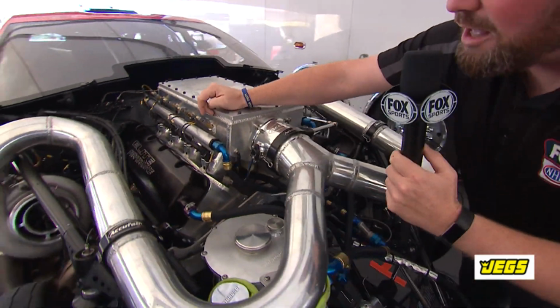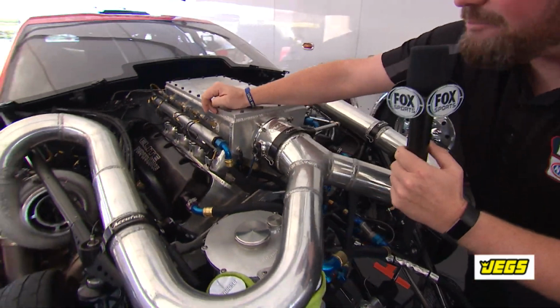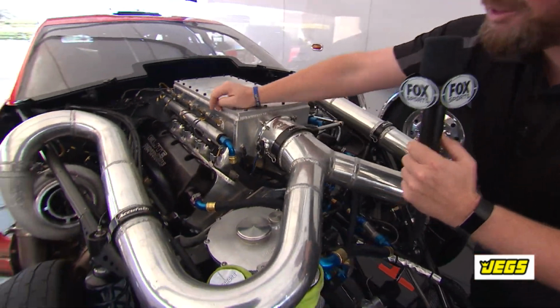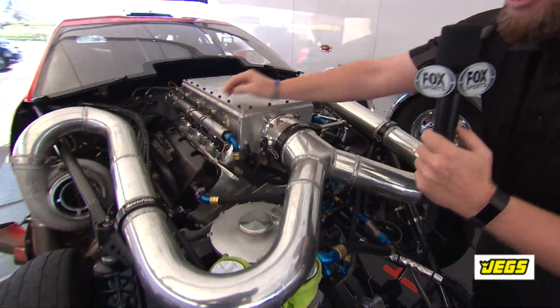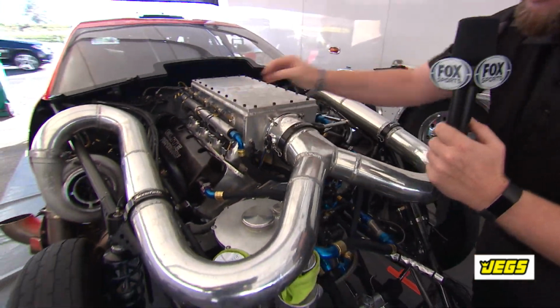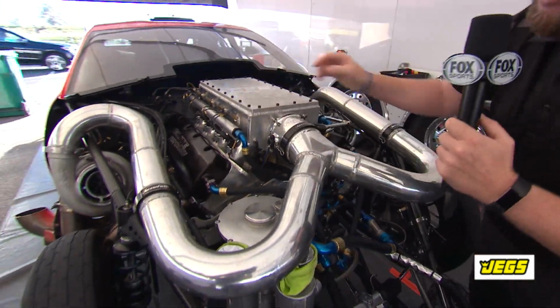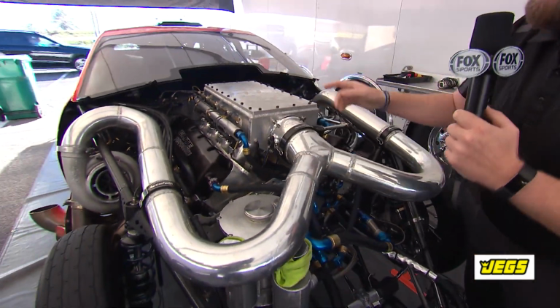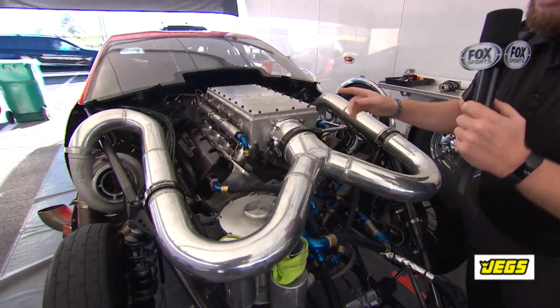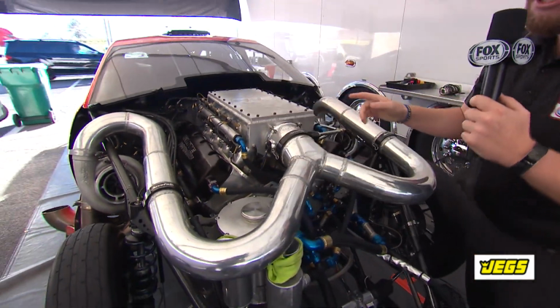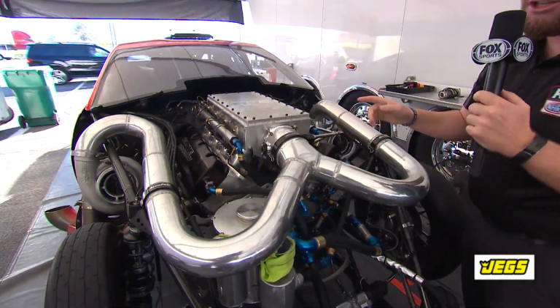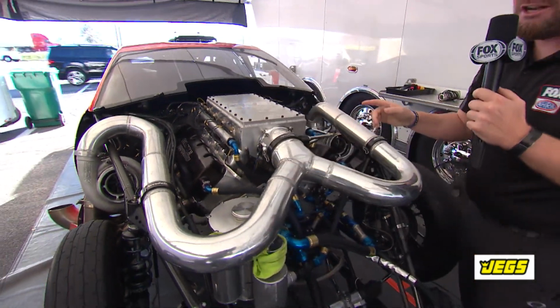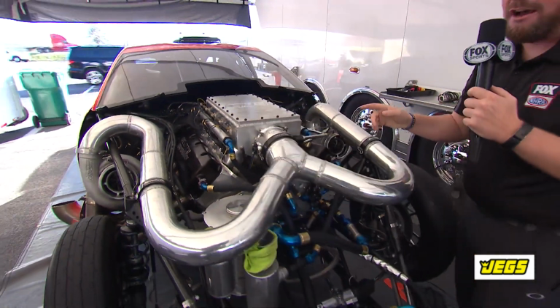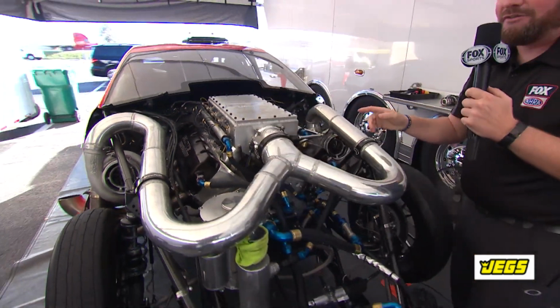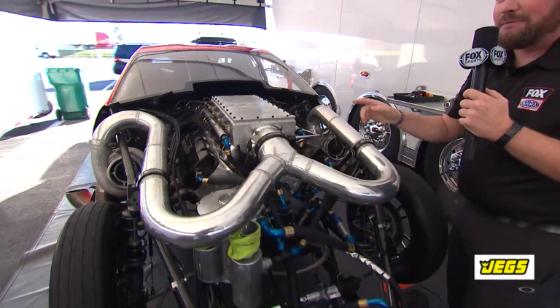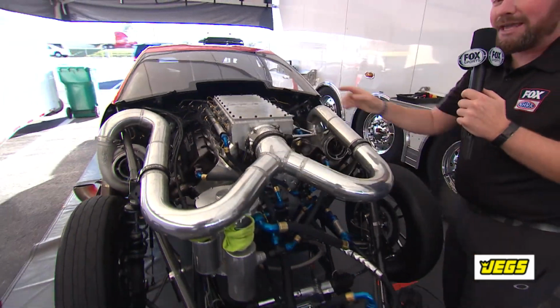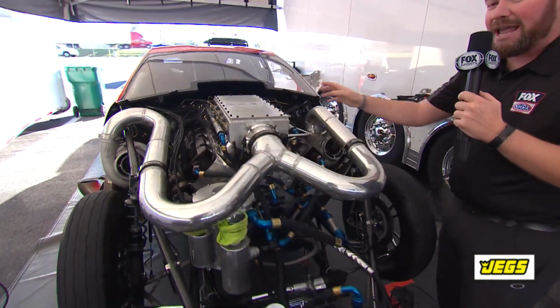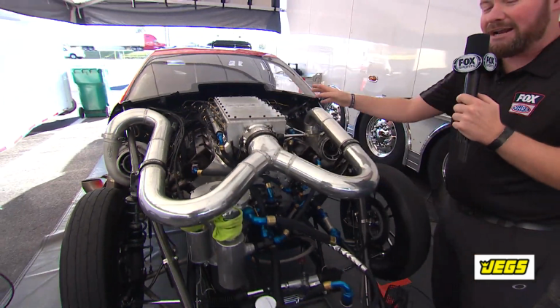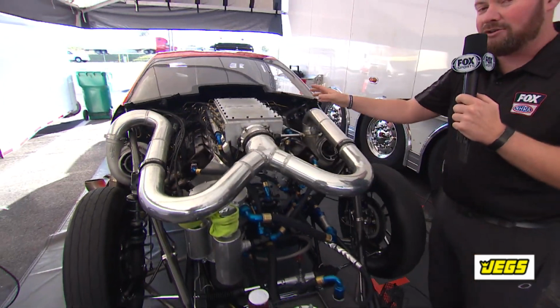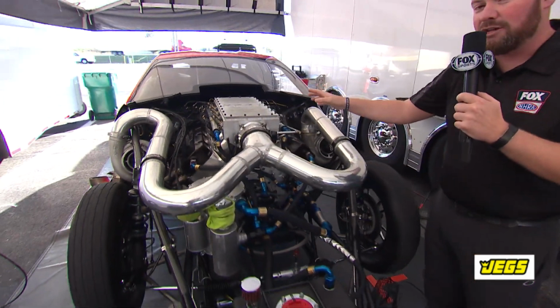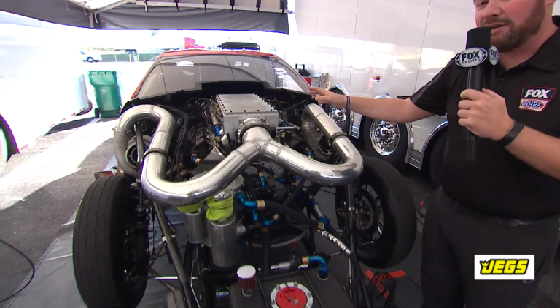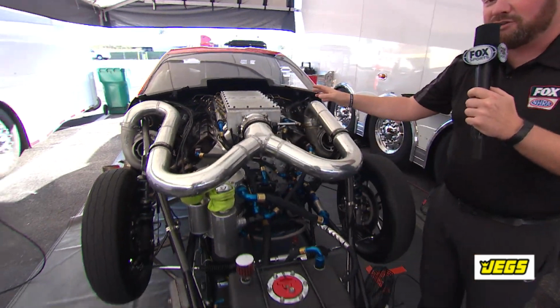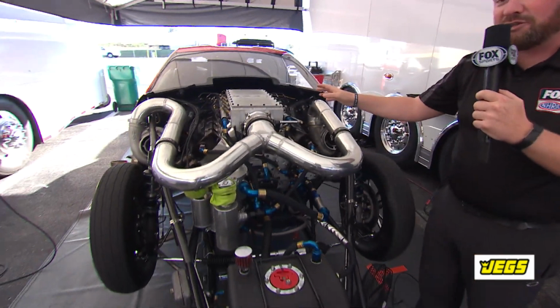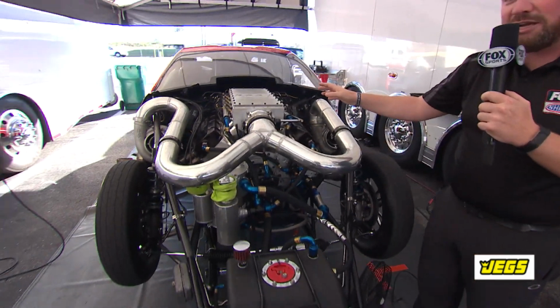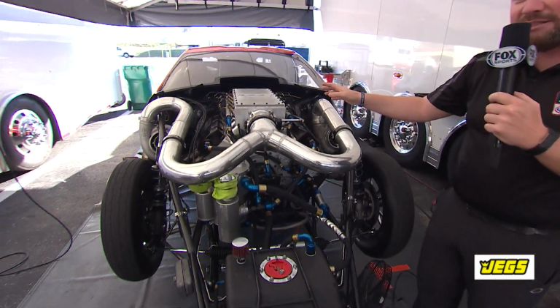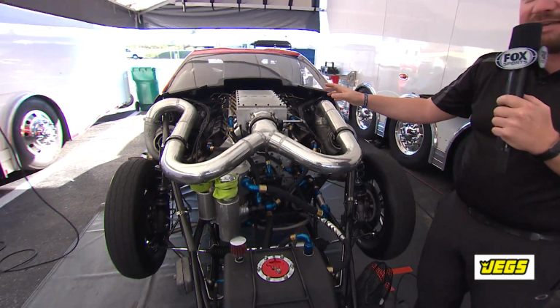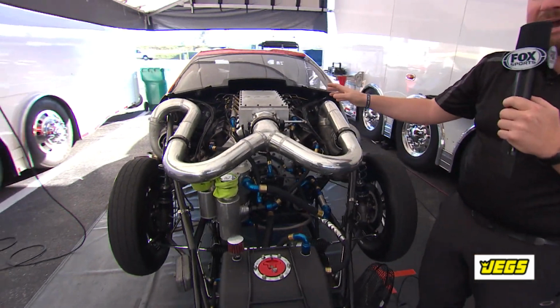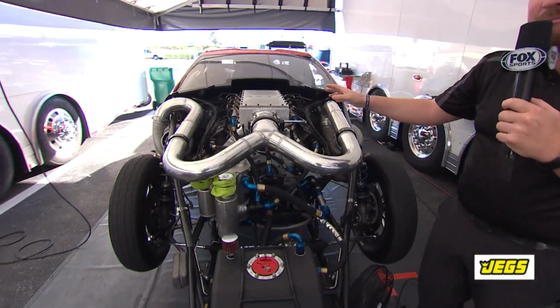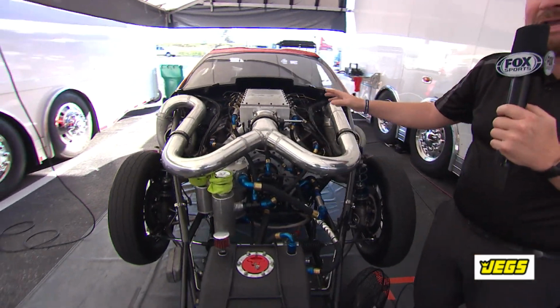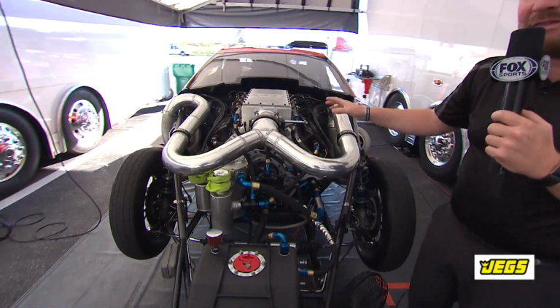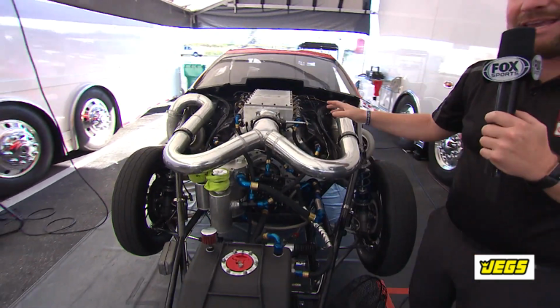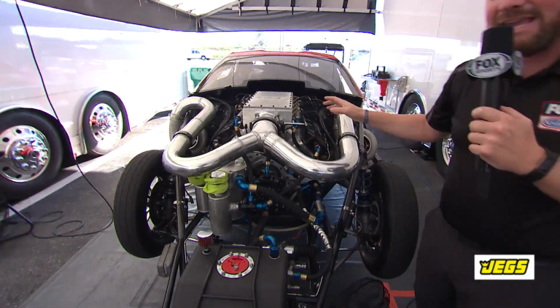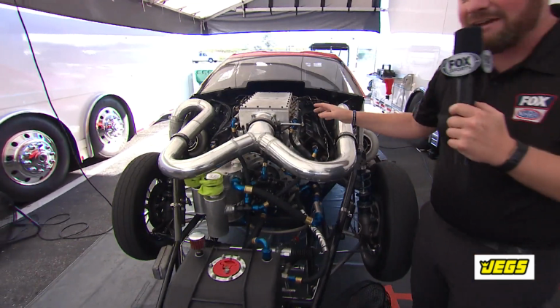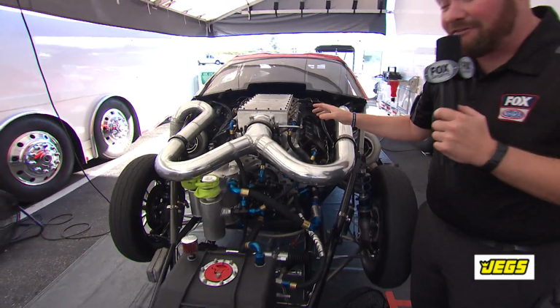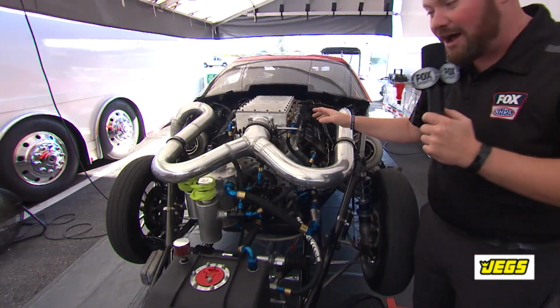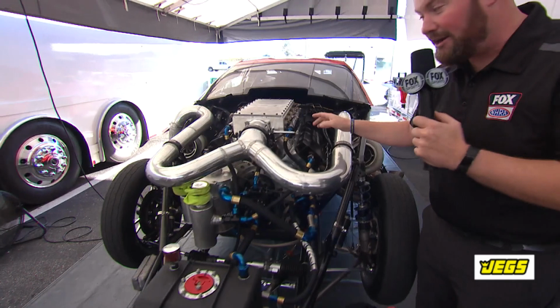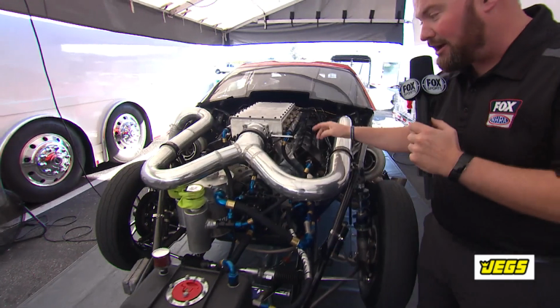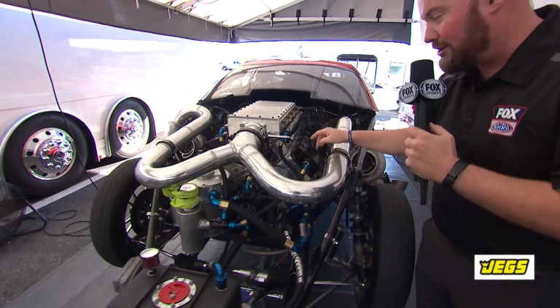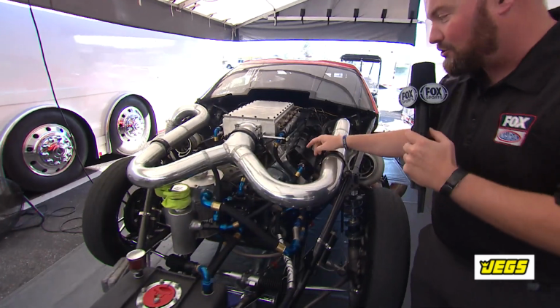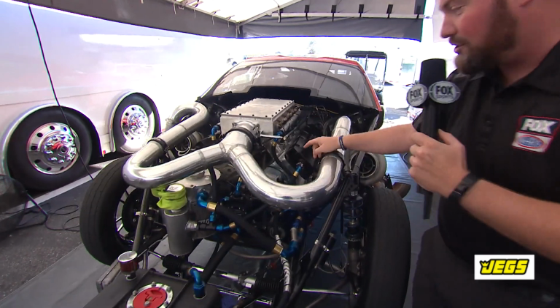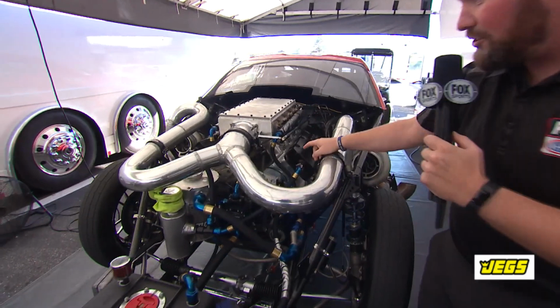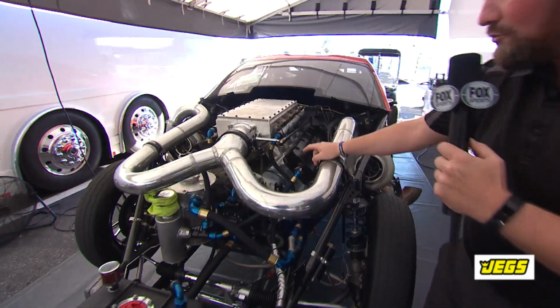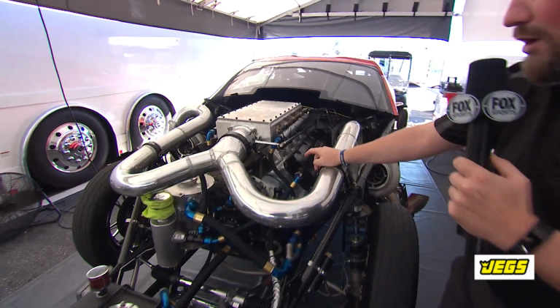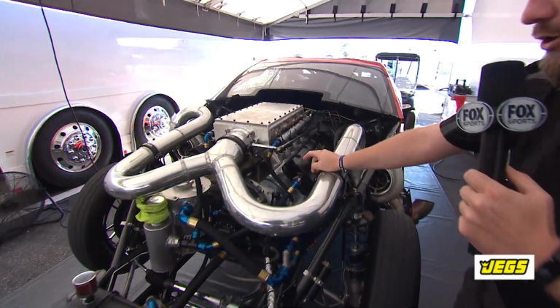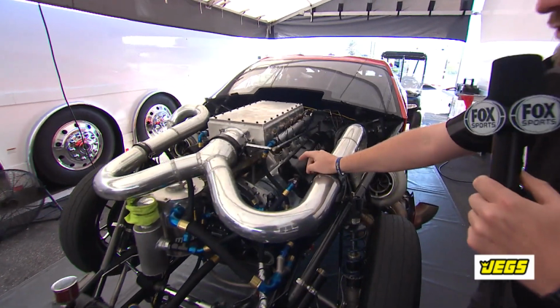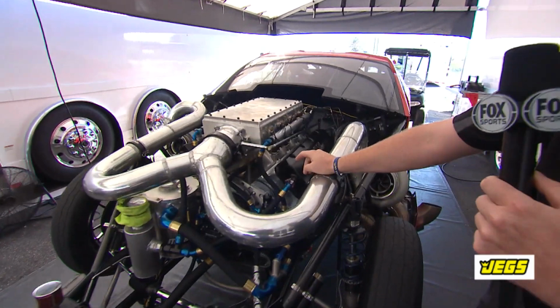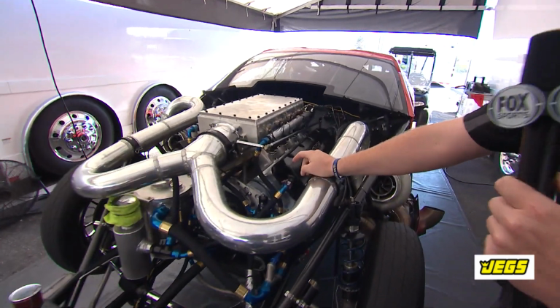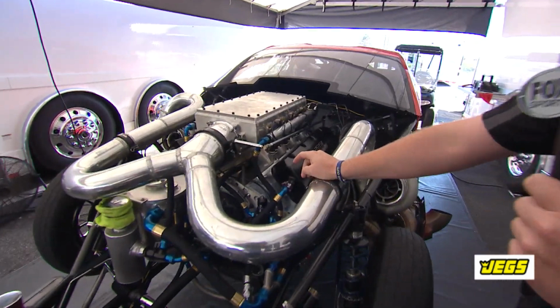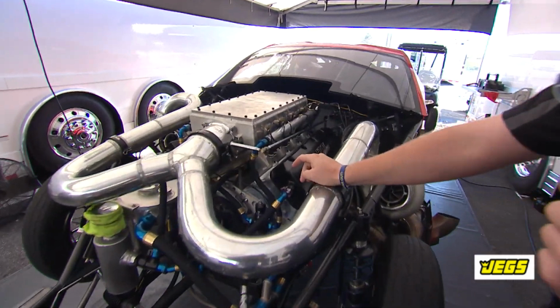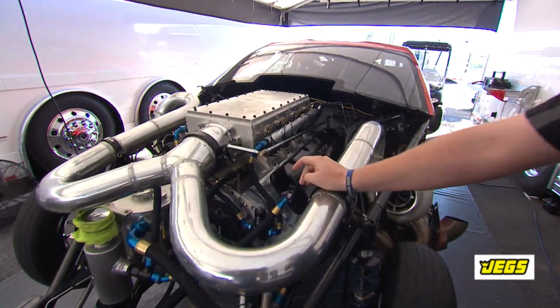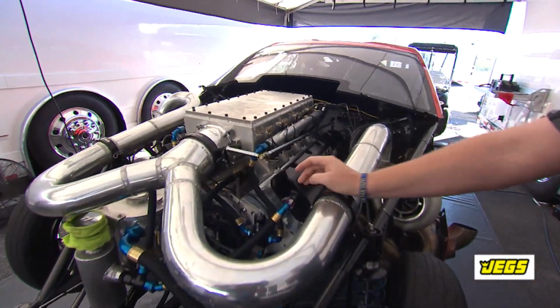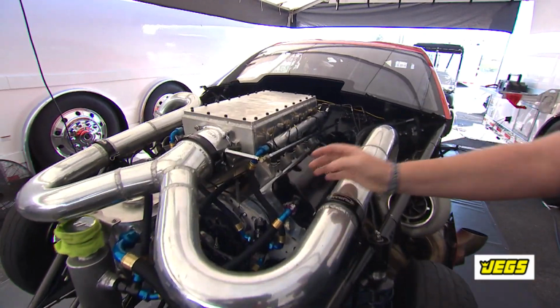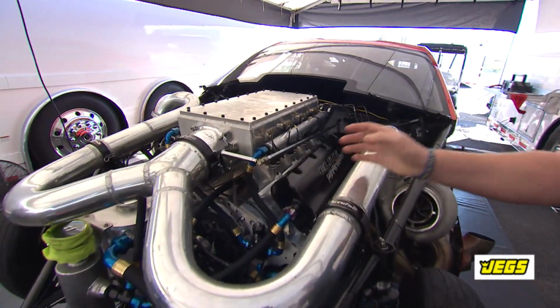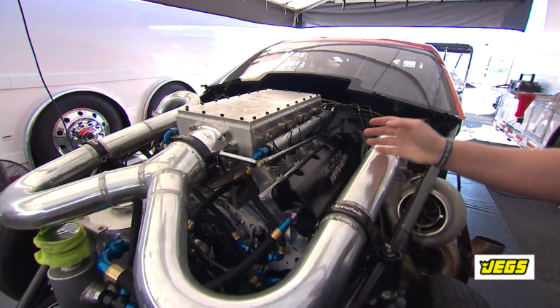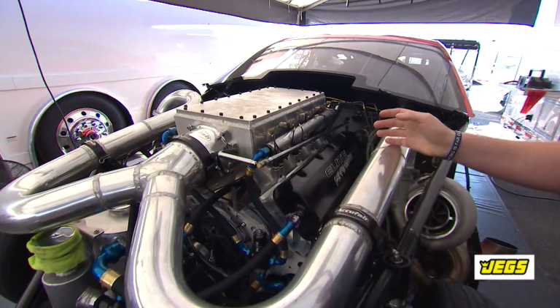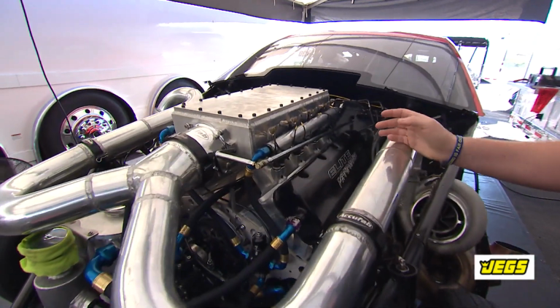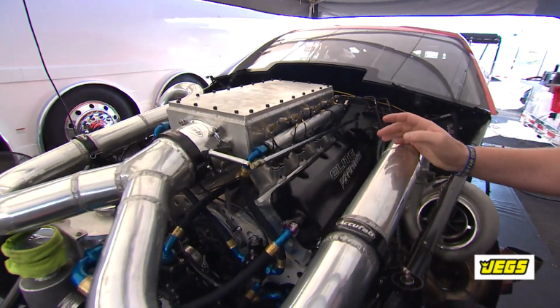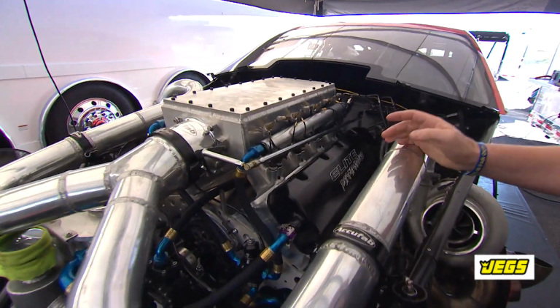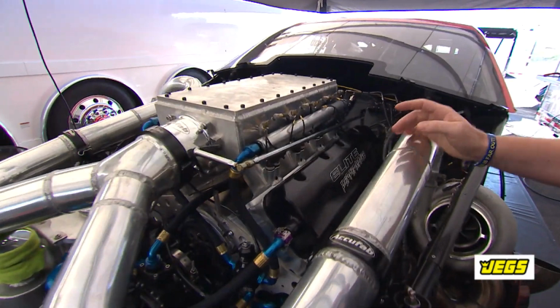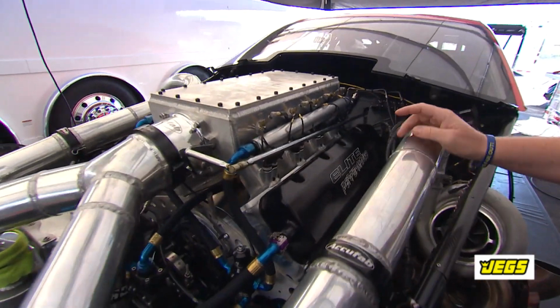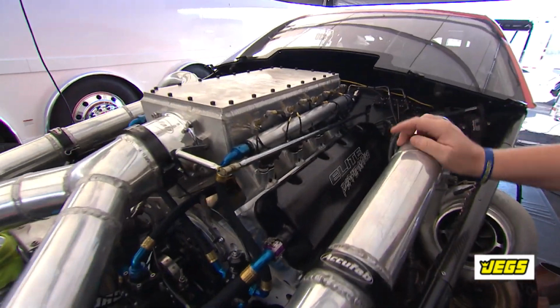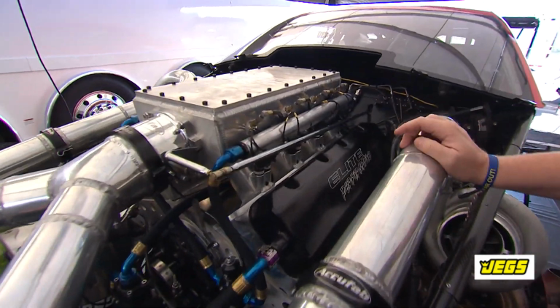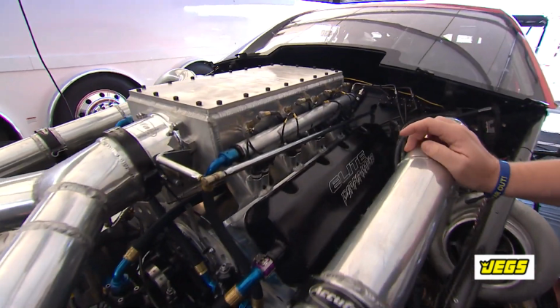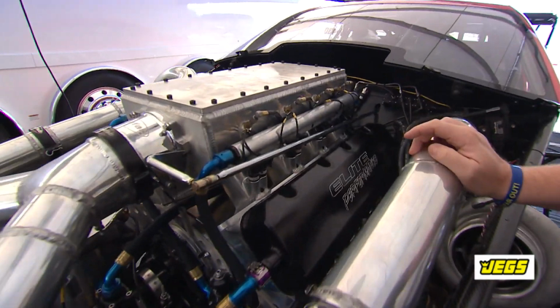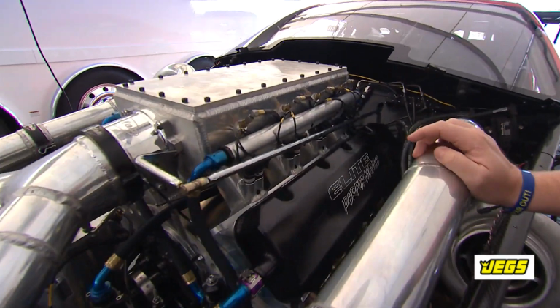But the combination of the mechanical nozzles on top and the EFI nozzles in the runners are really where the magic comes in these cars.